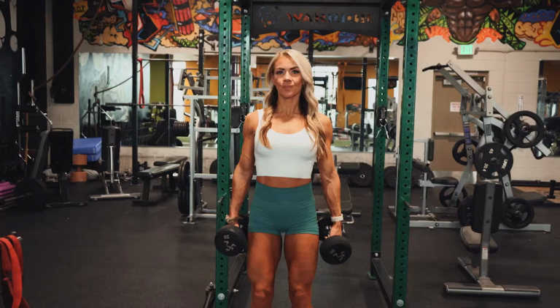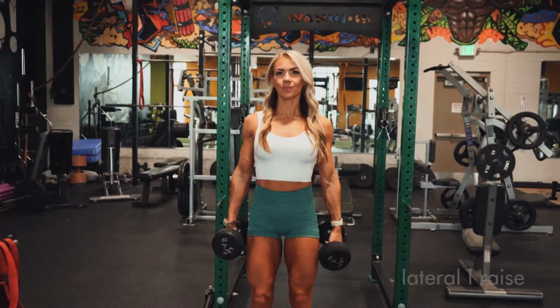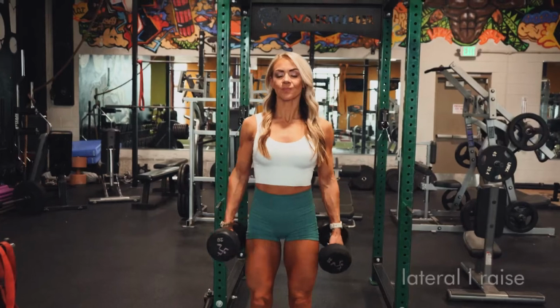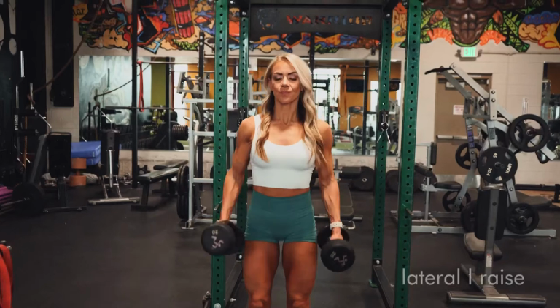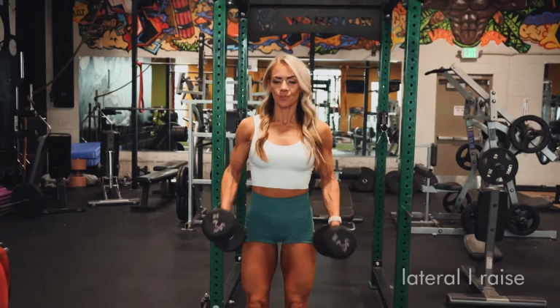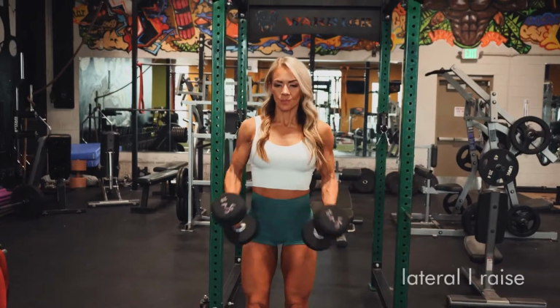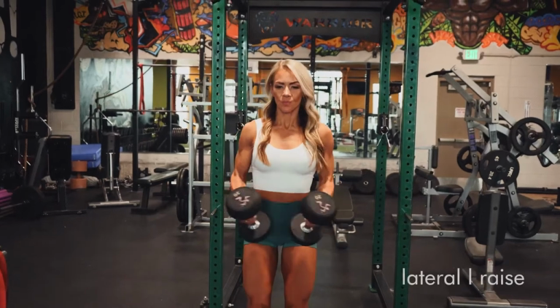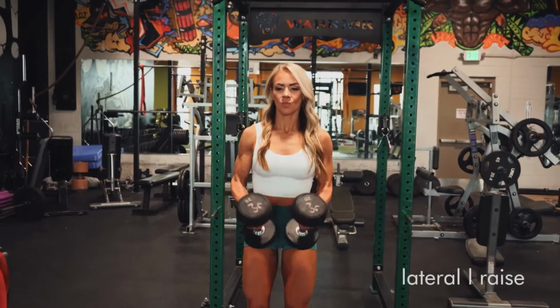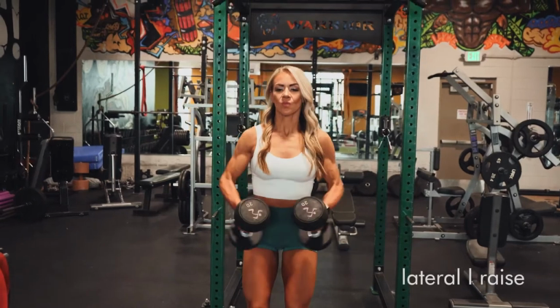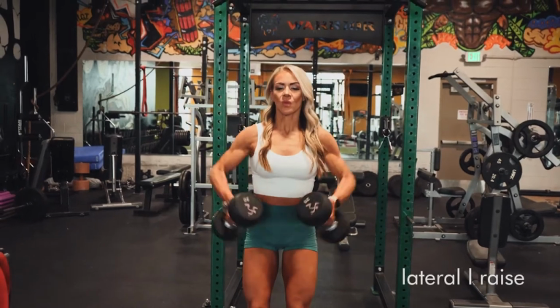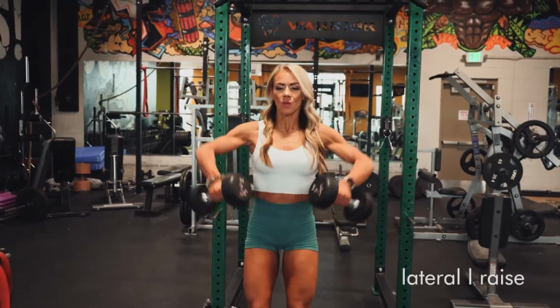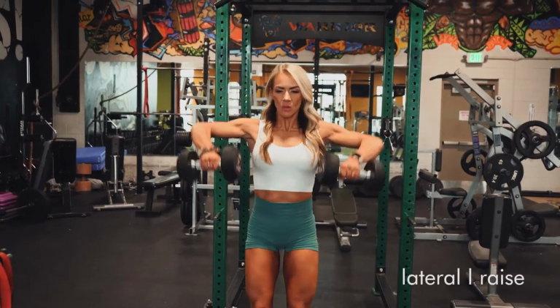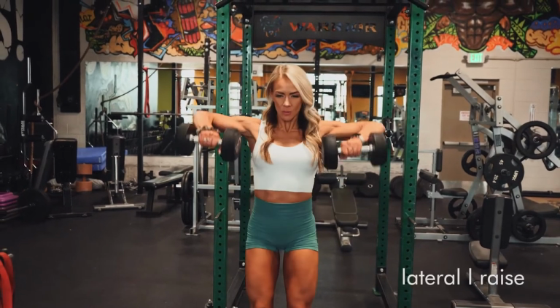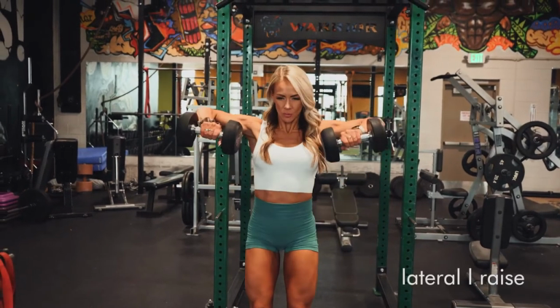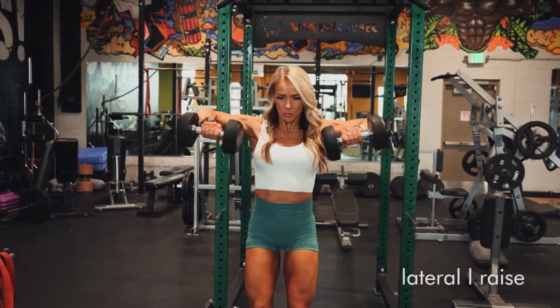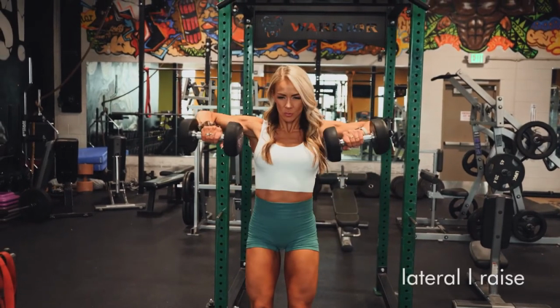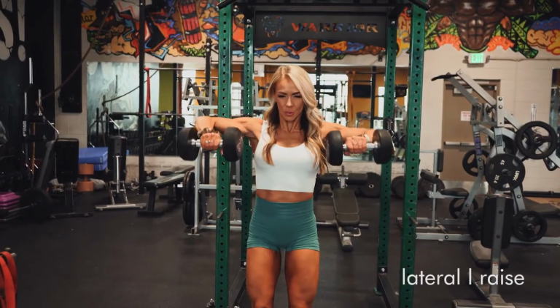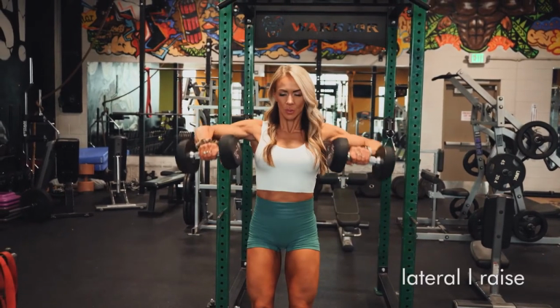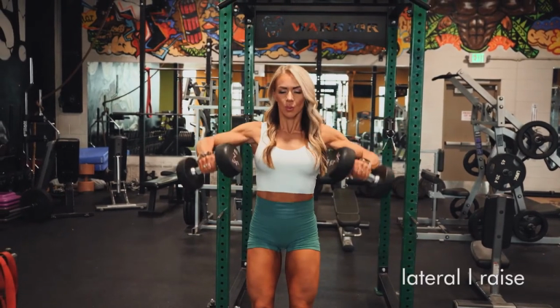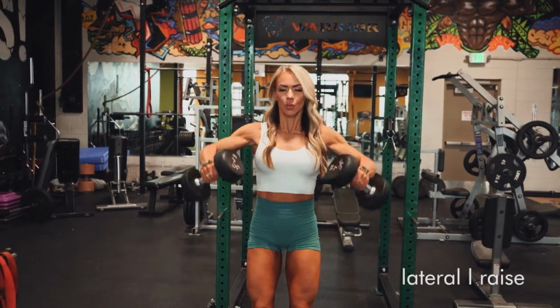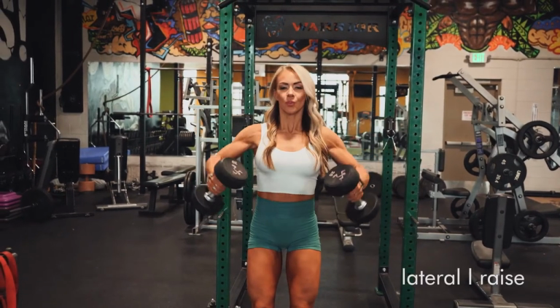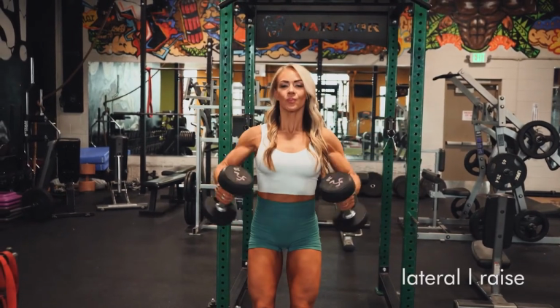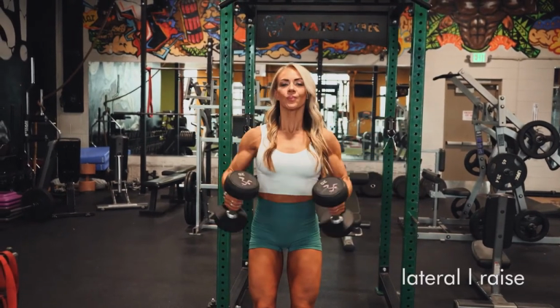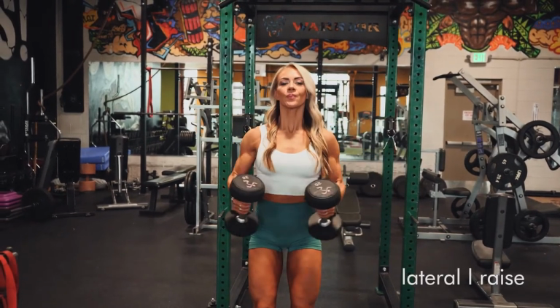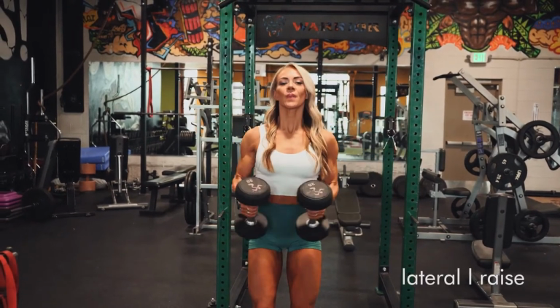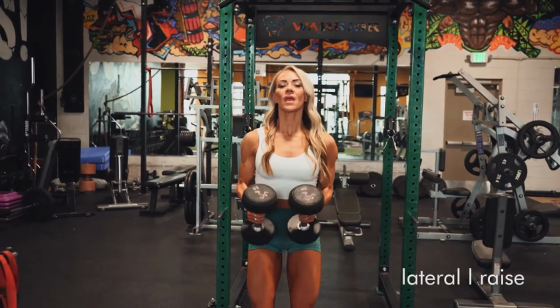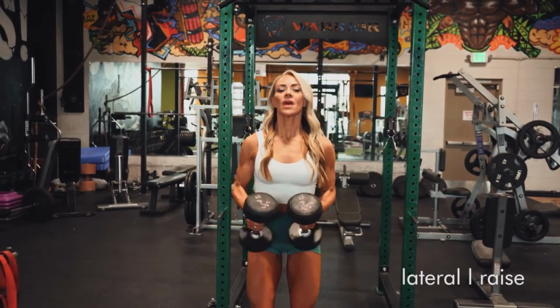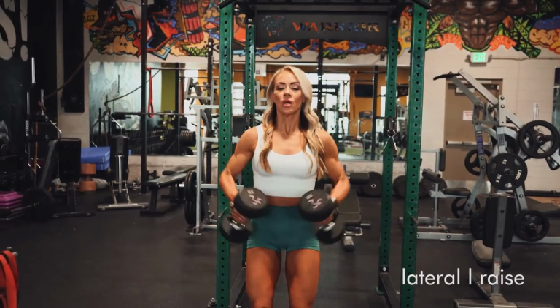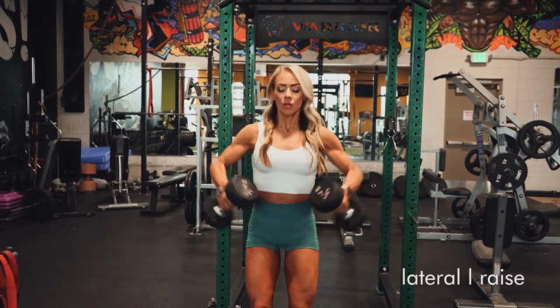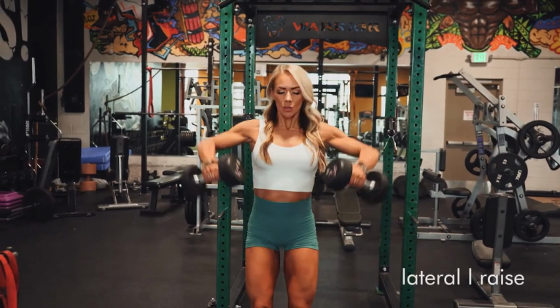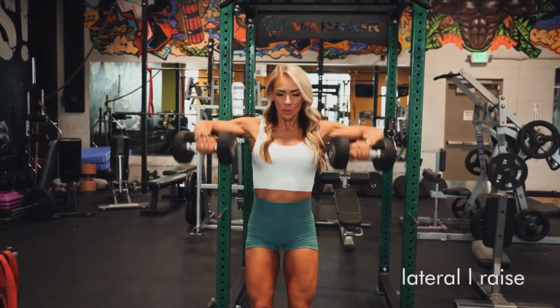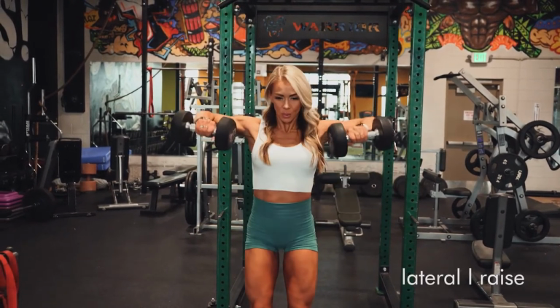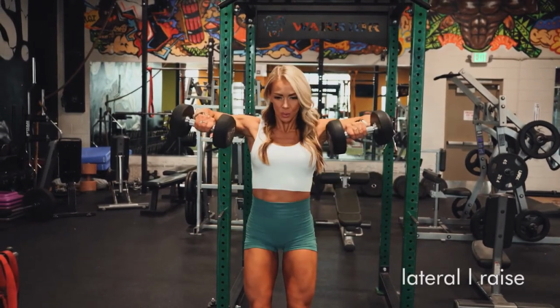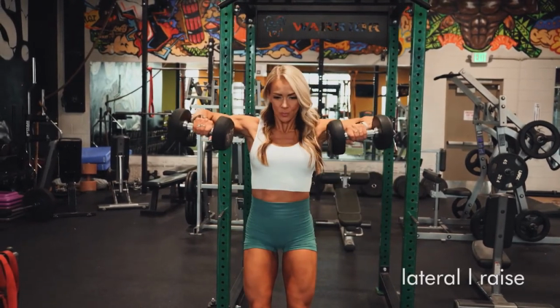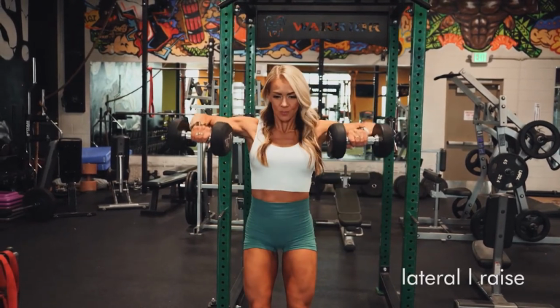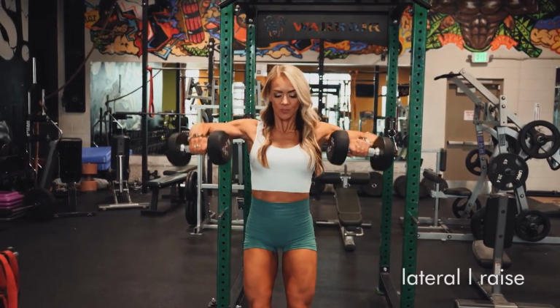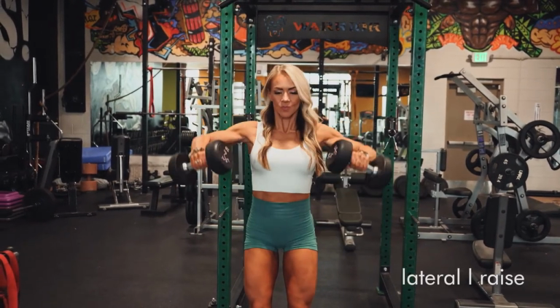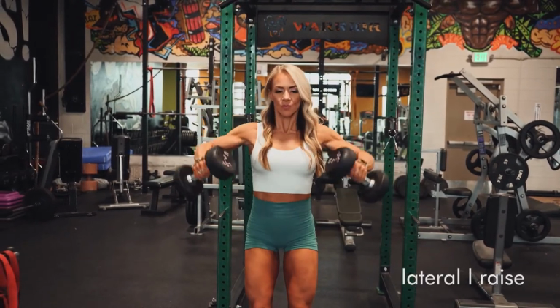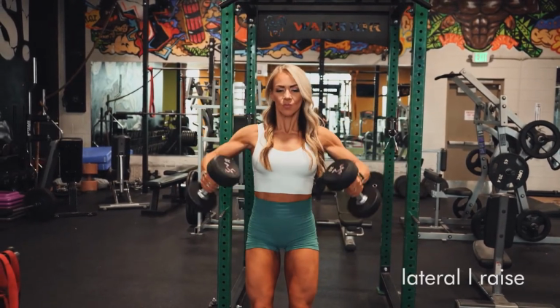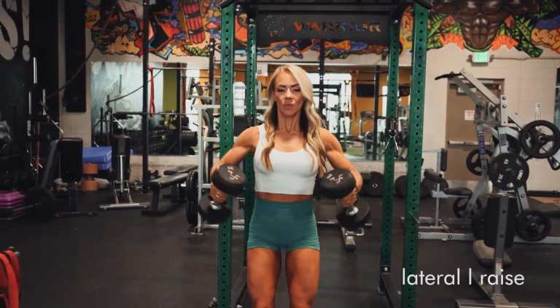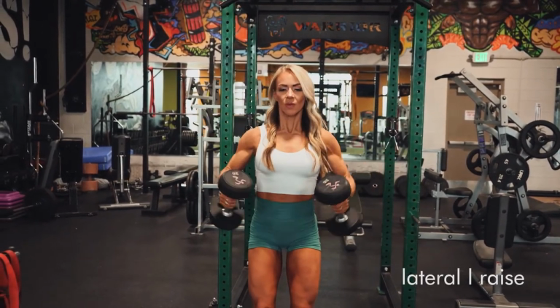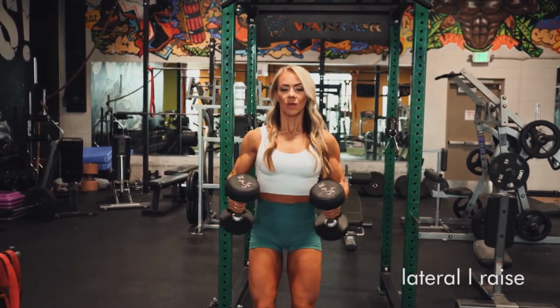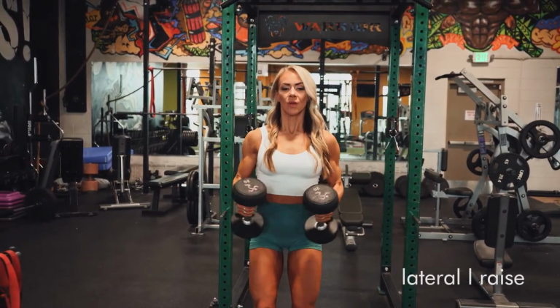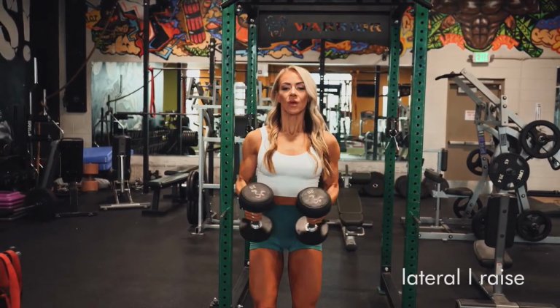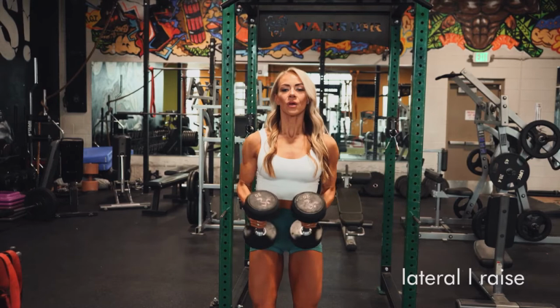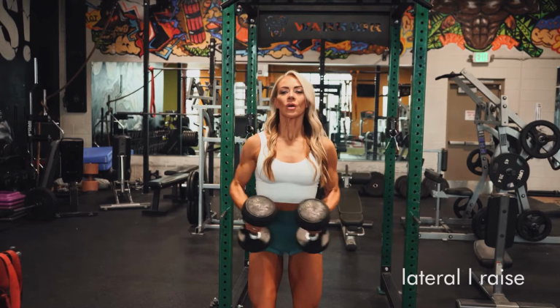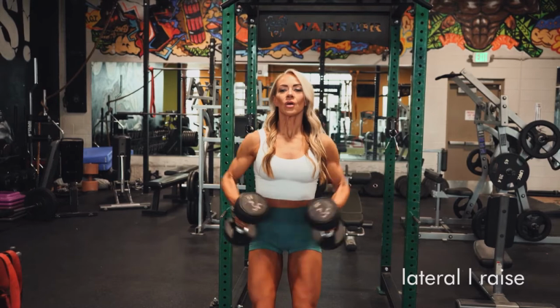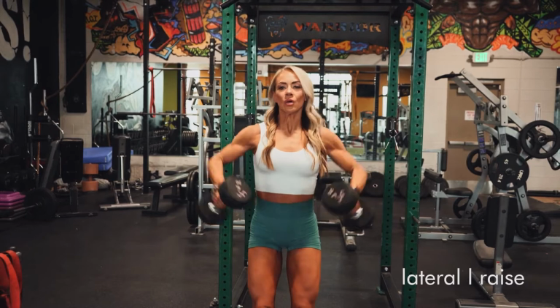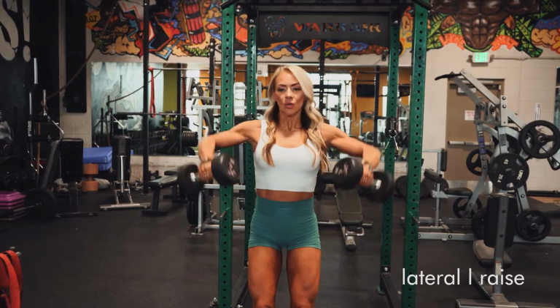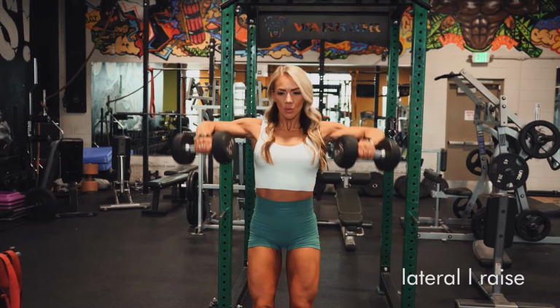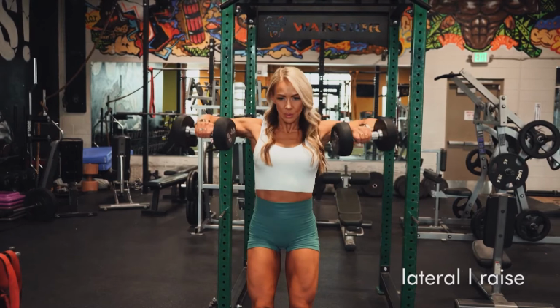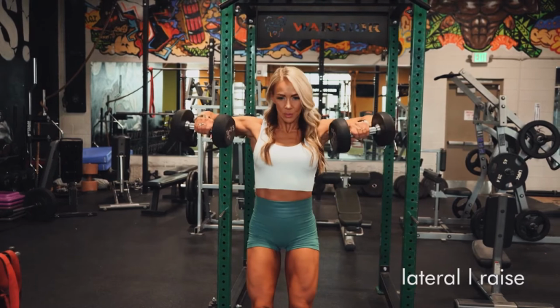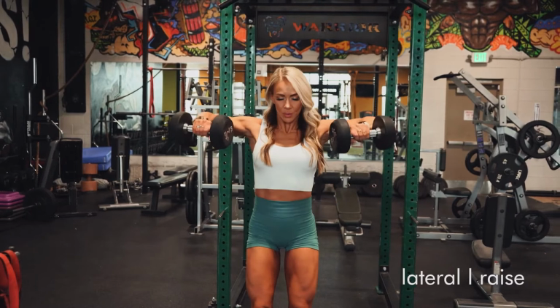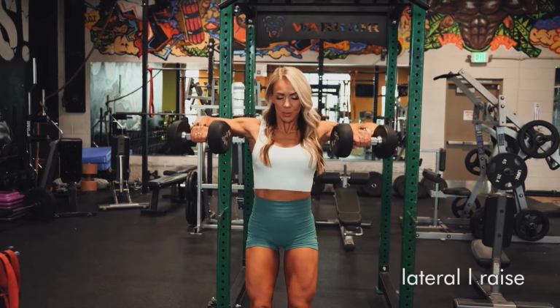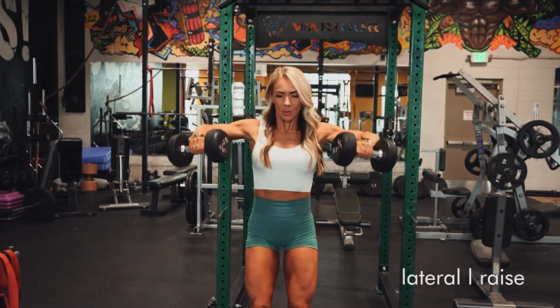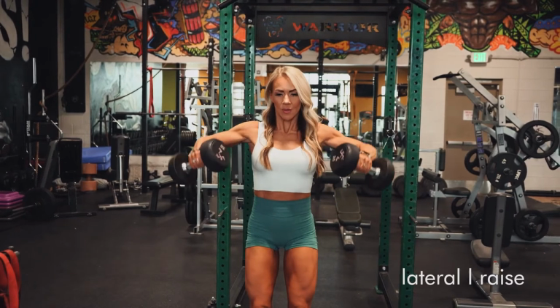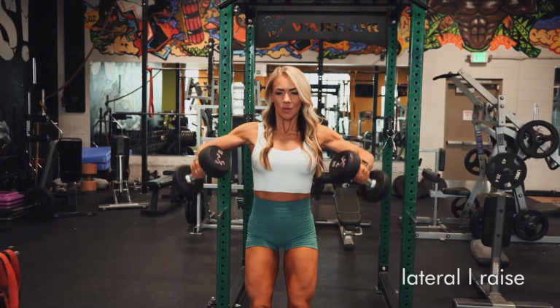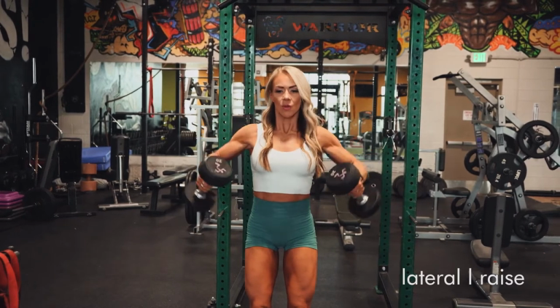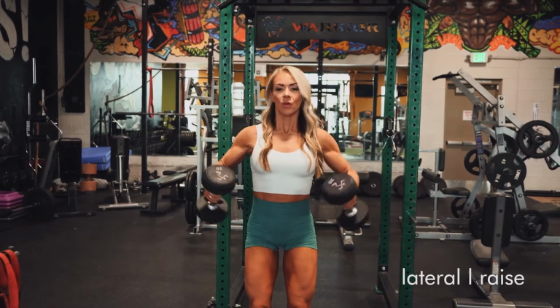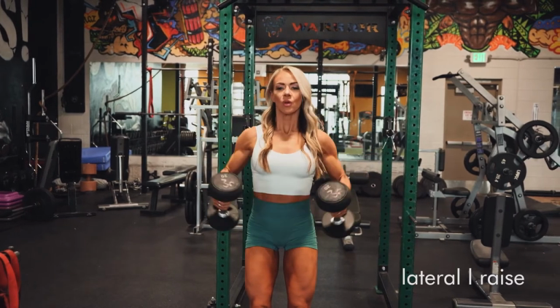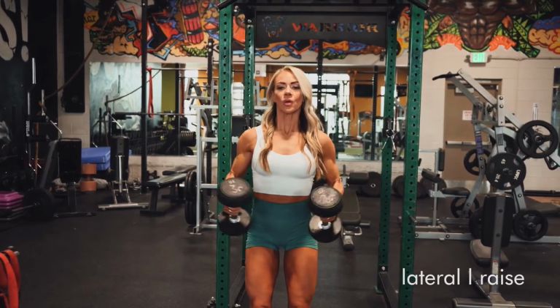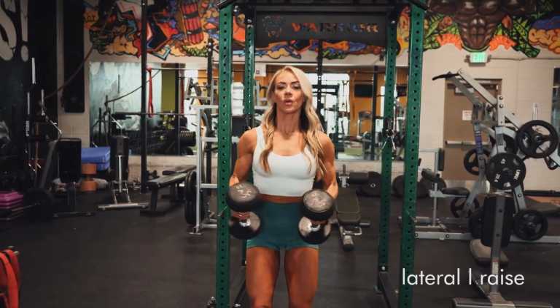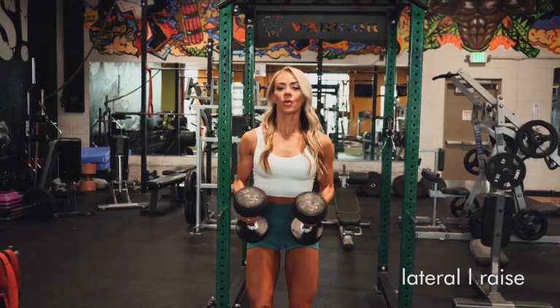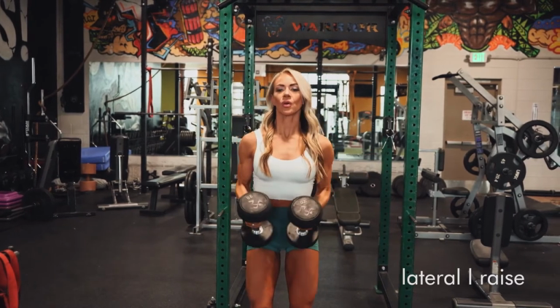For the lateral raise — which, by the way, I love these — you're going to grab two dumbbells. Make sure they're heavy enough that this is a challenge. Don't make it easy.